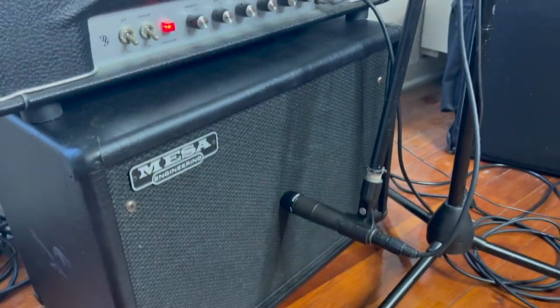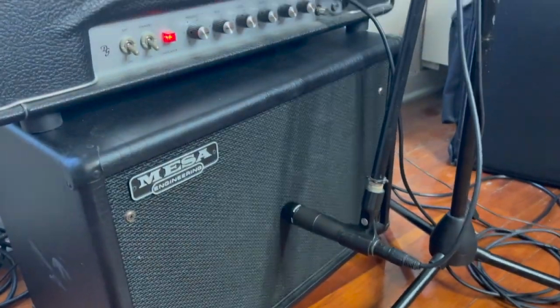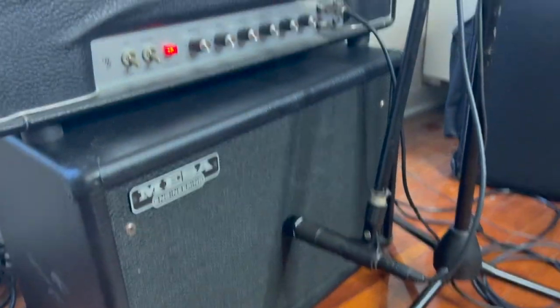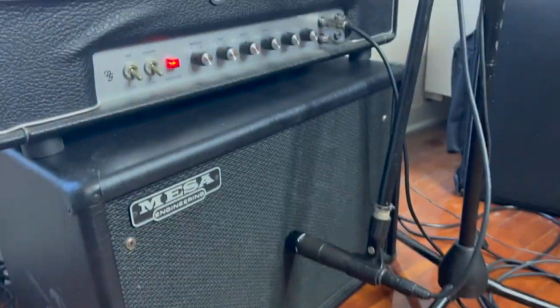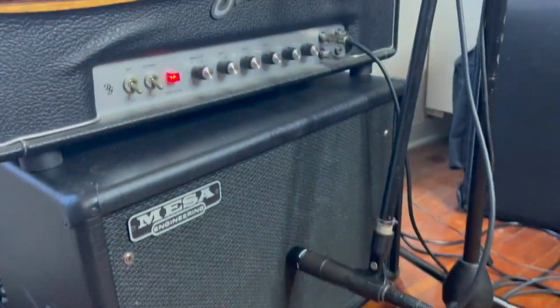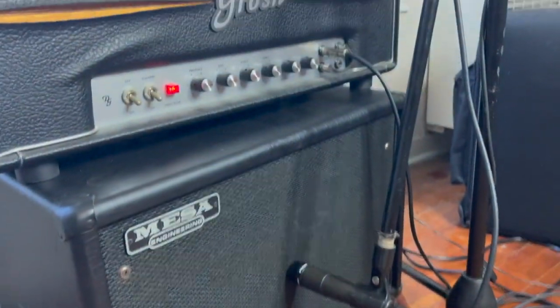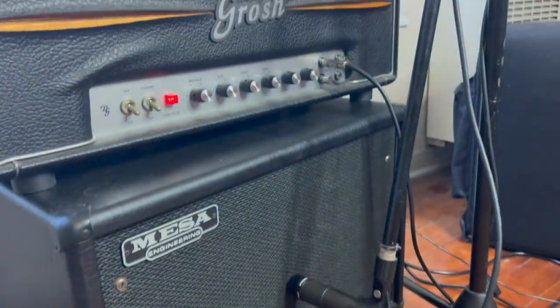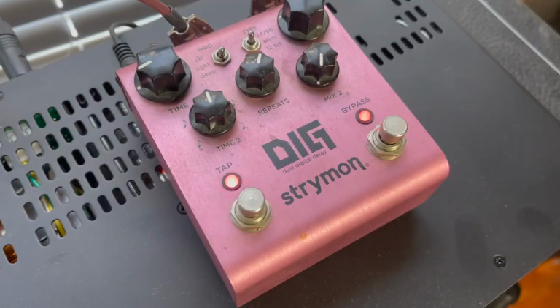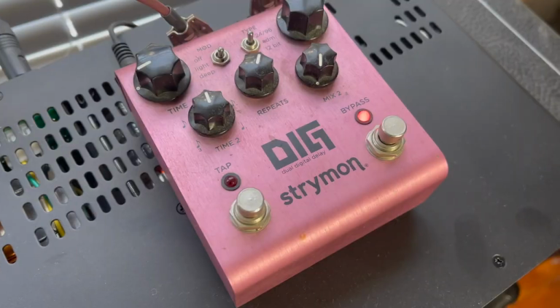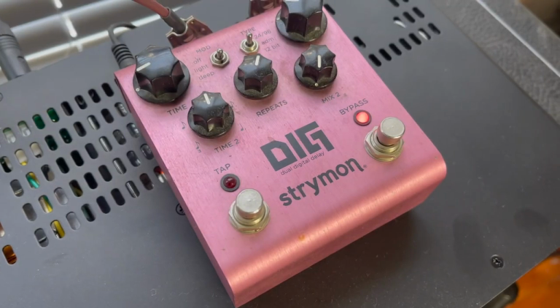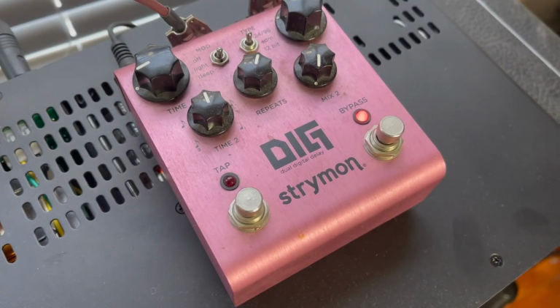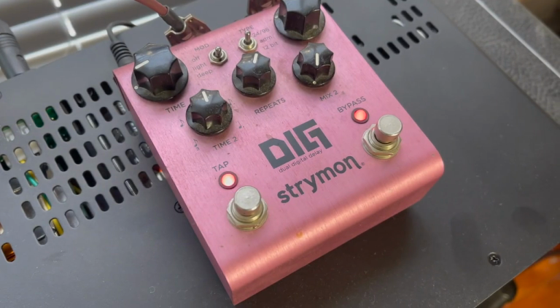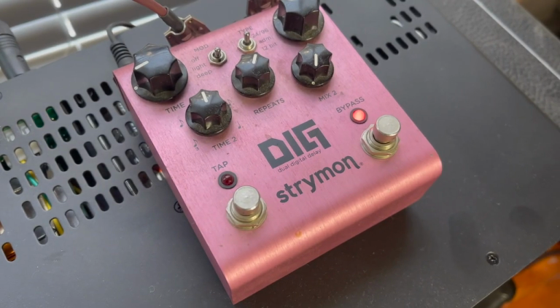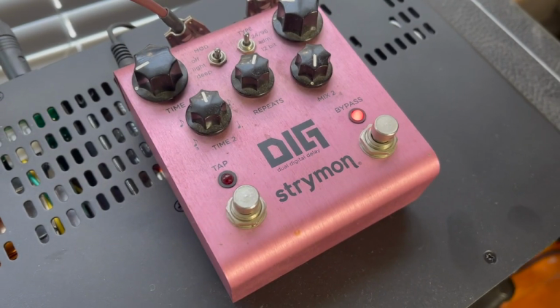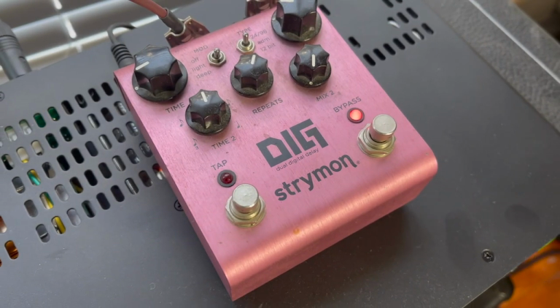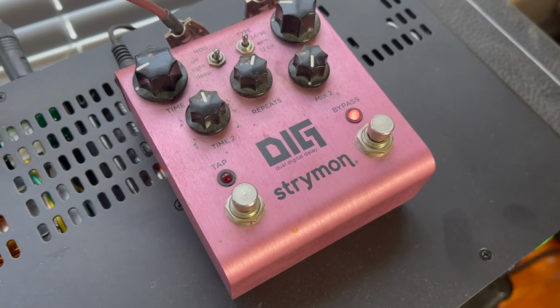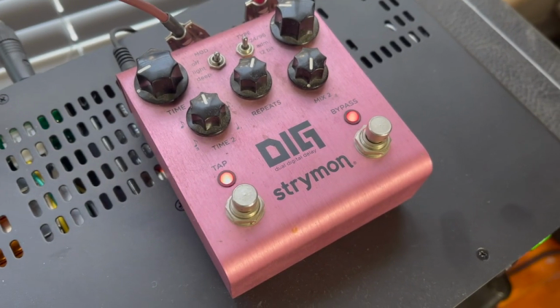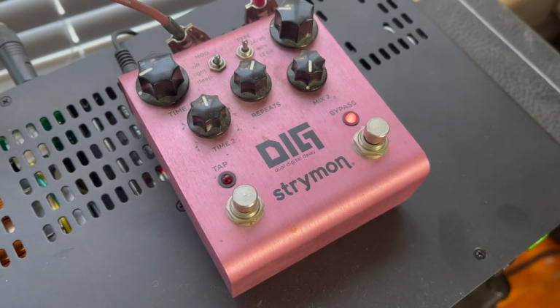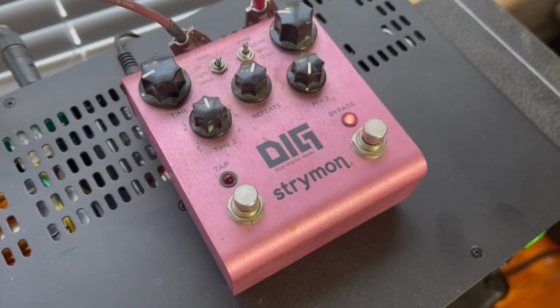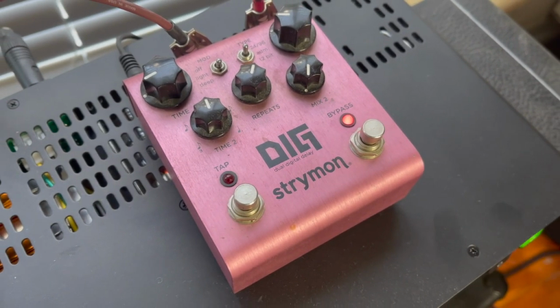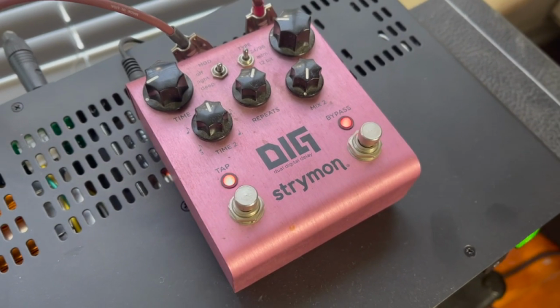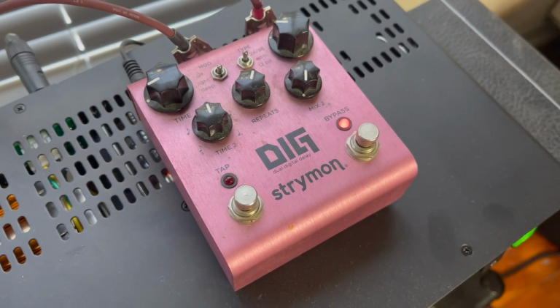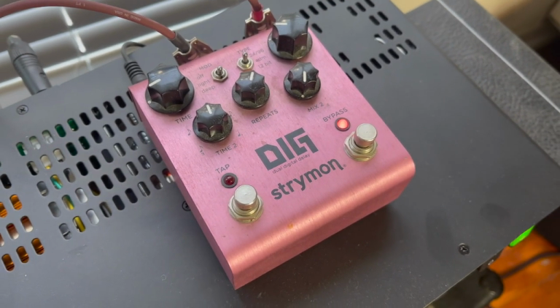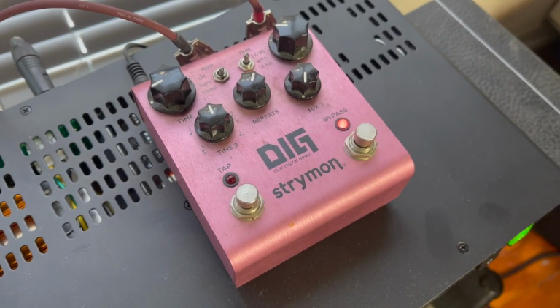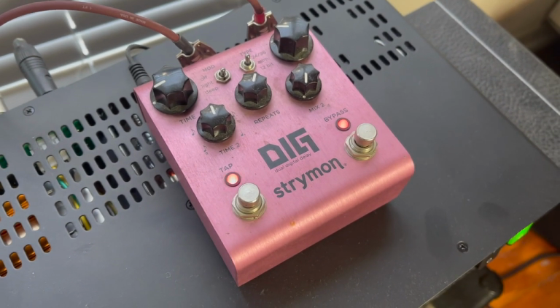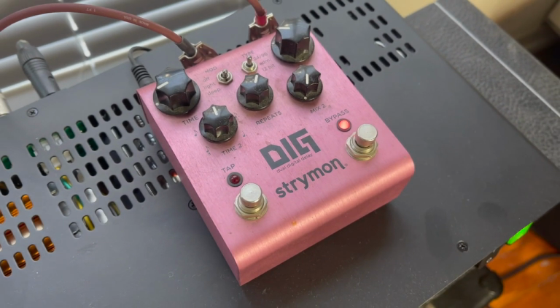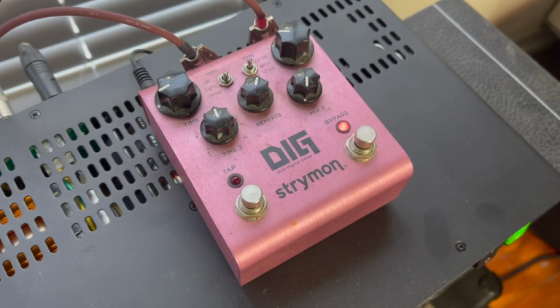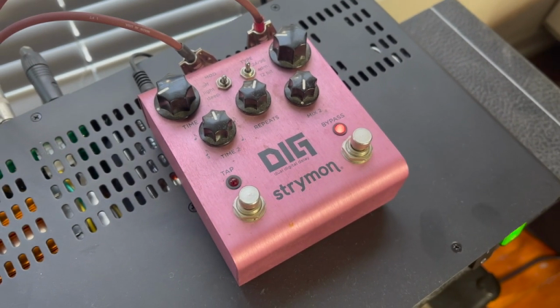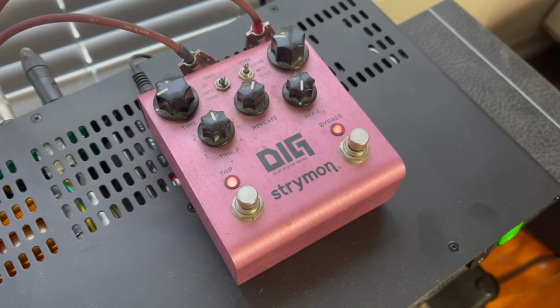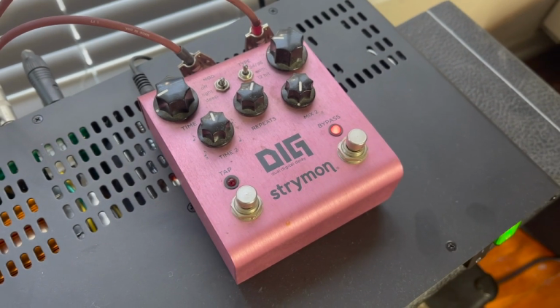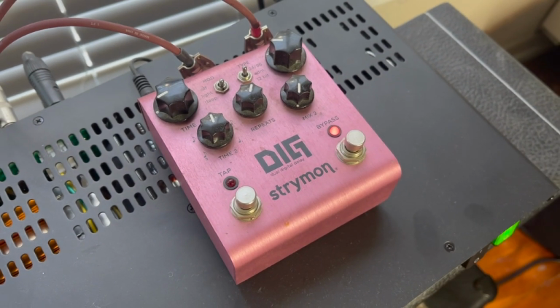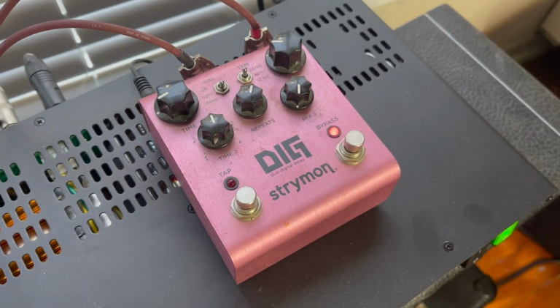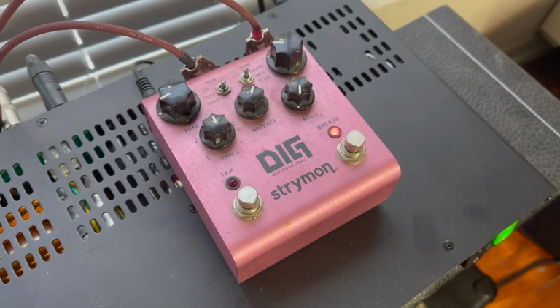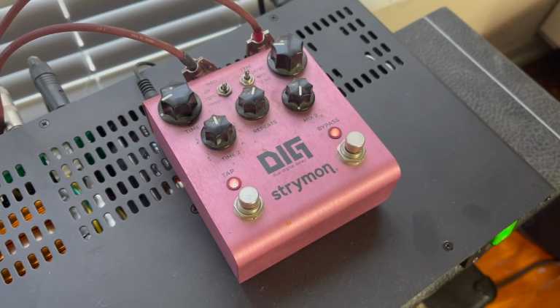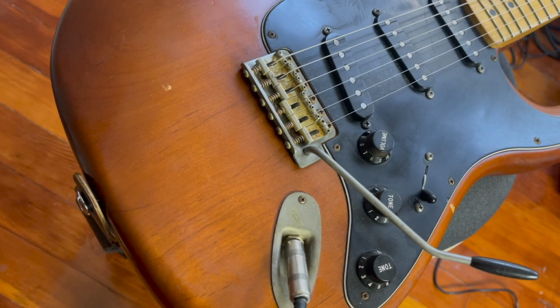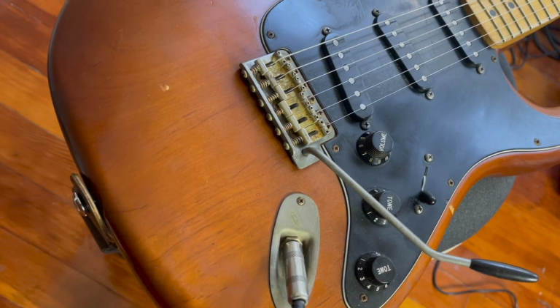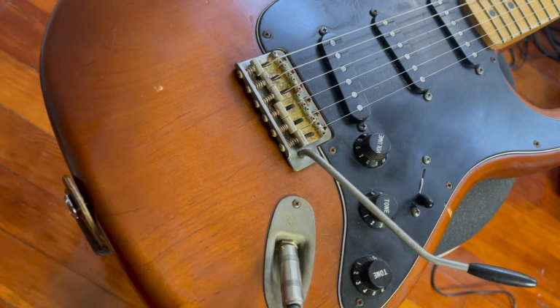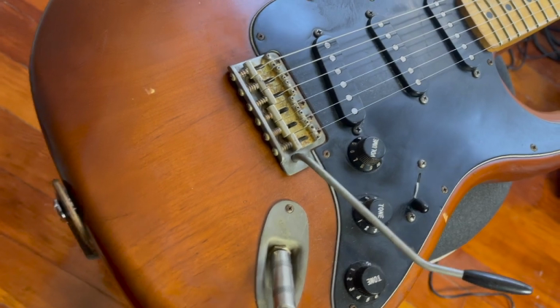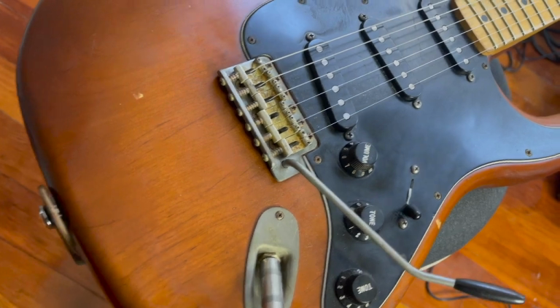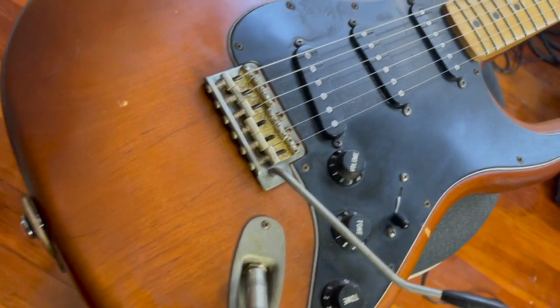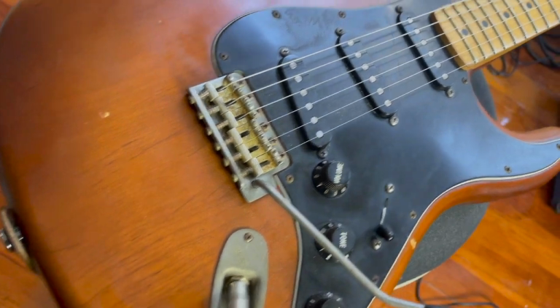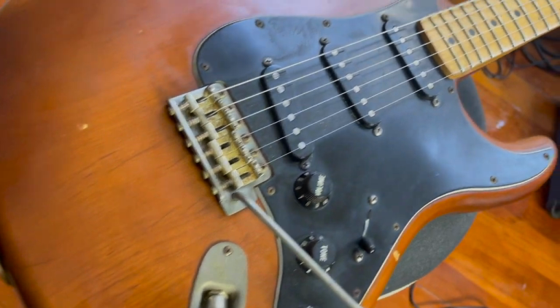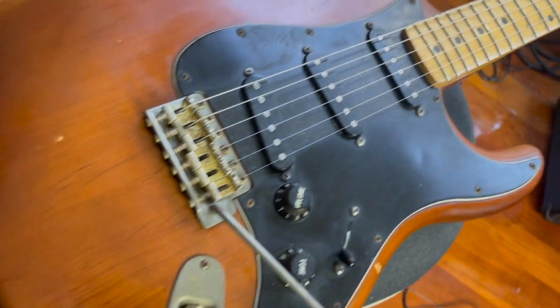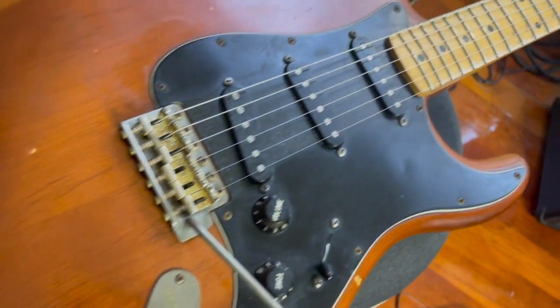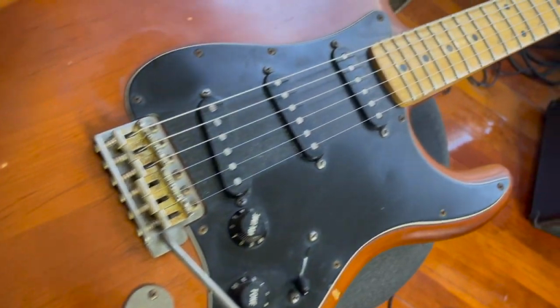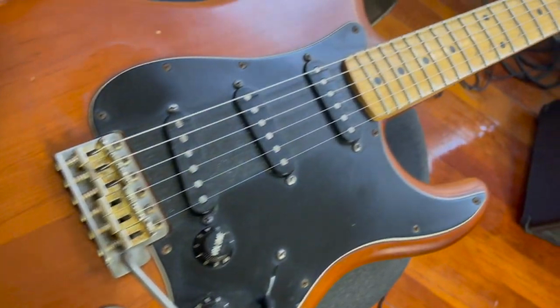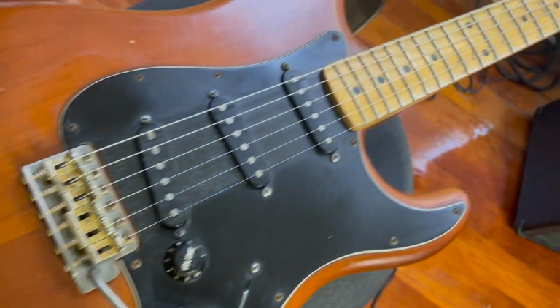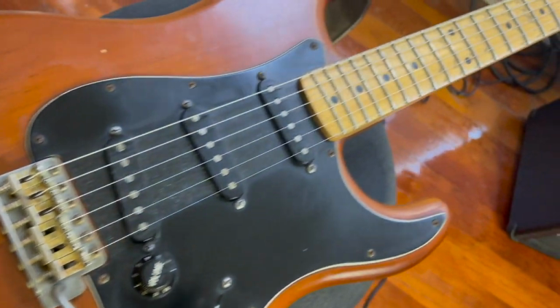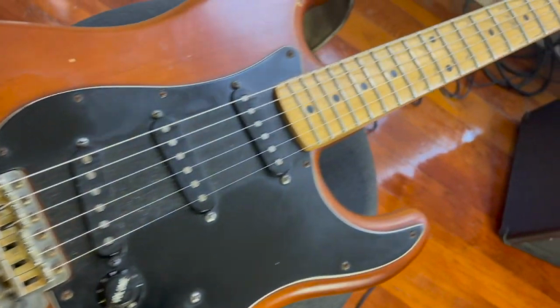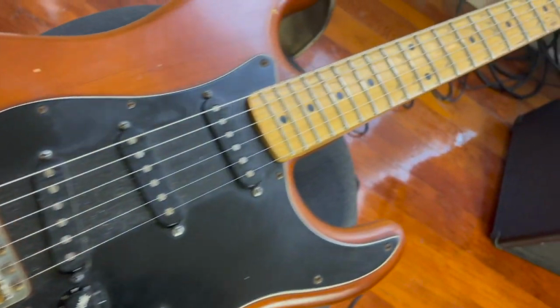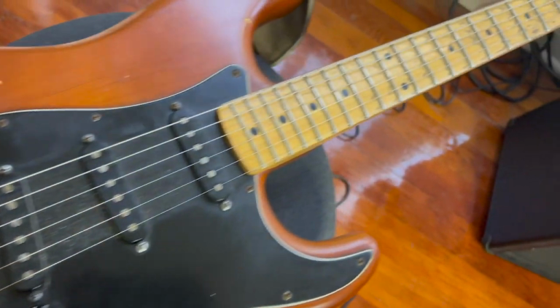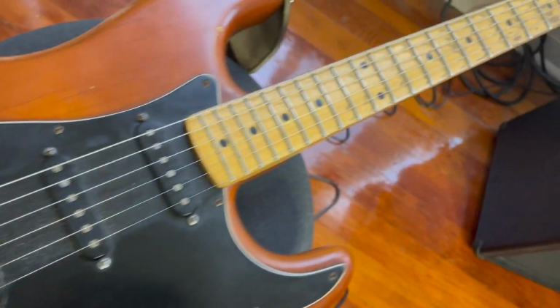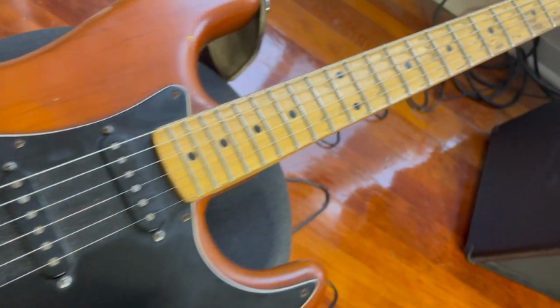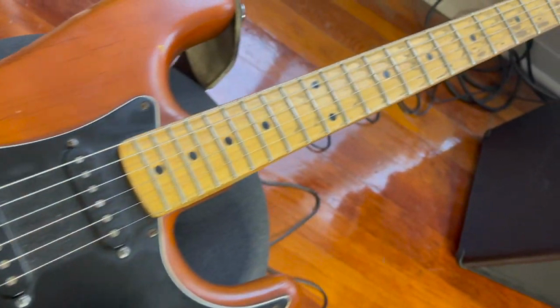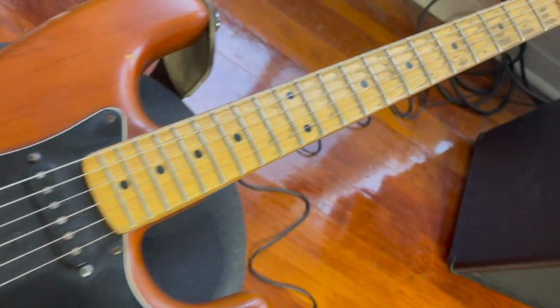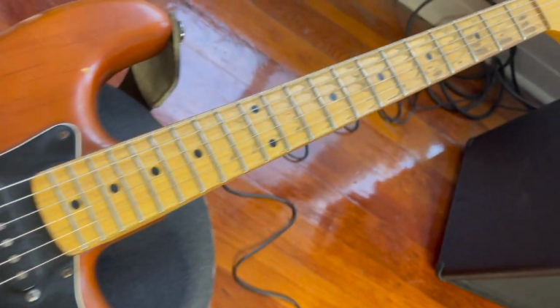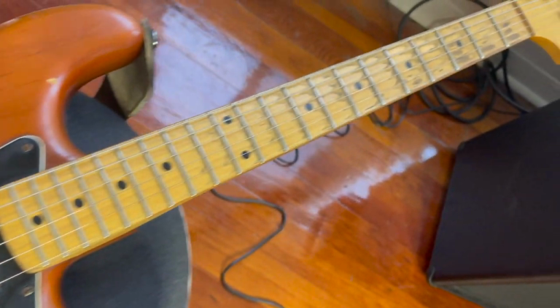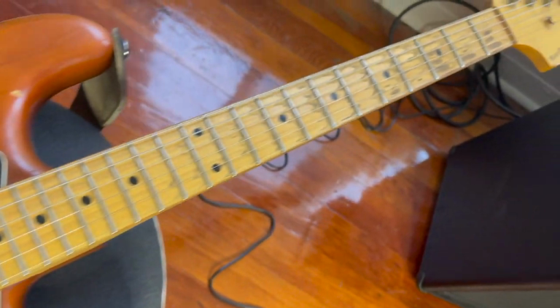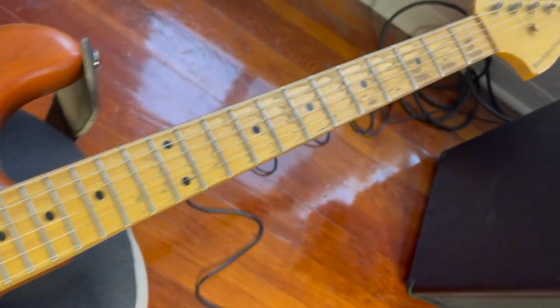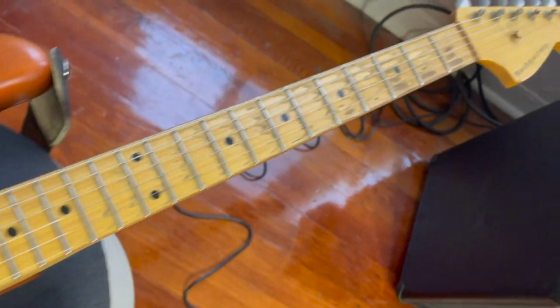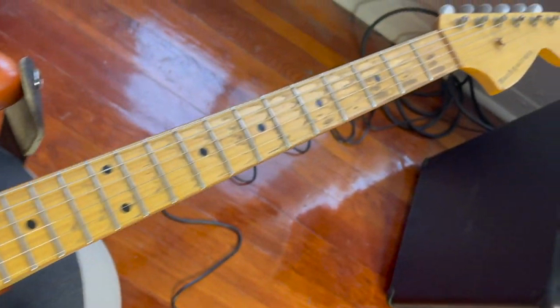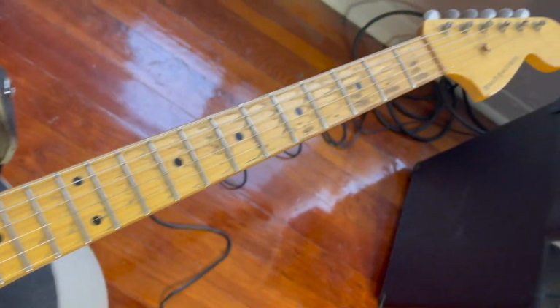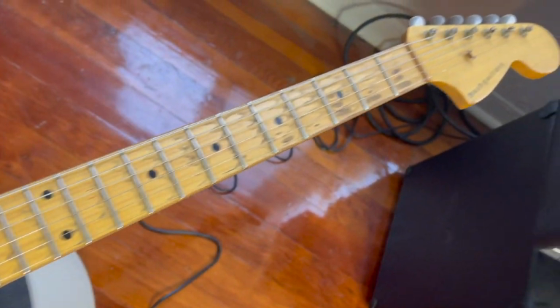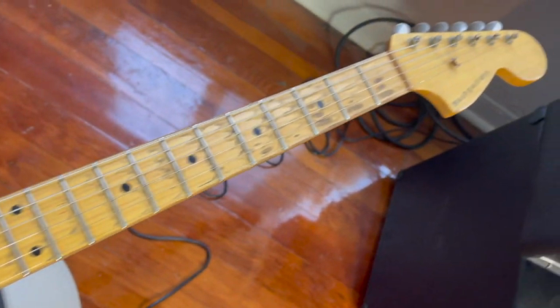I've got a Strymon Digi delay in the effects loop of the PS100, and the guitar I'm using is a Nash Strat with some Lawler pickups.